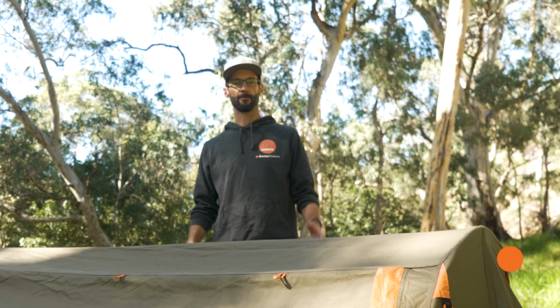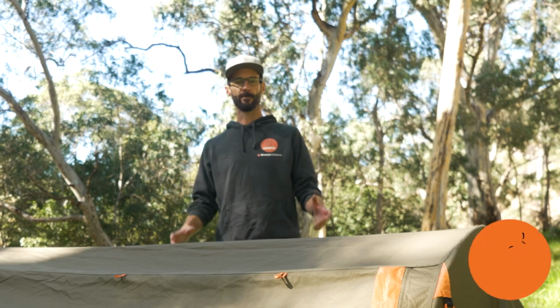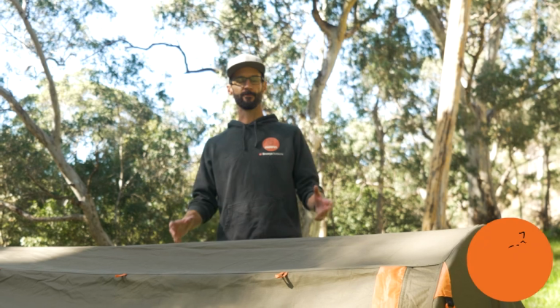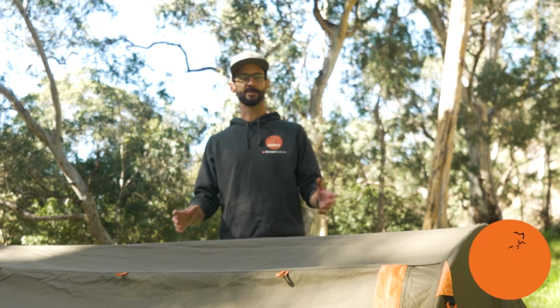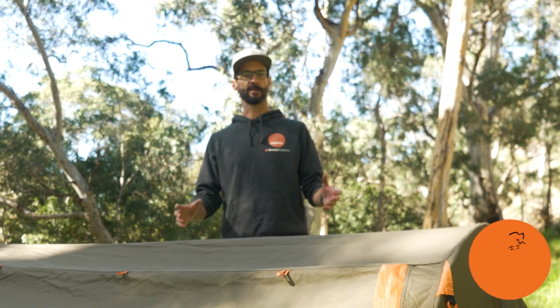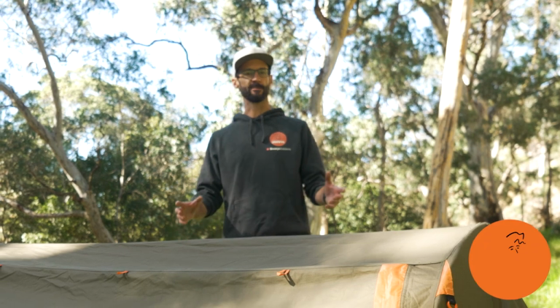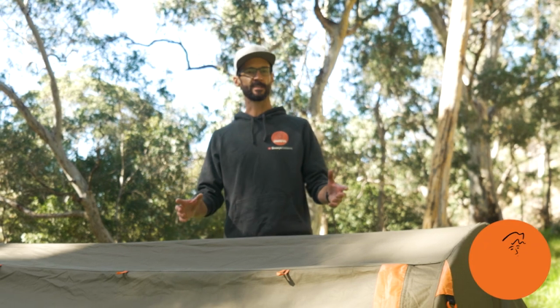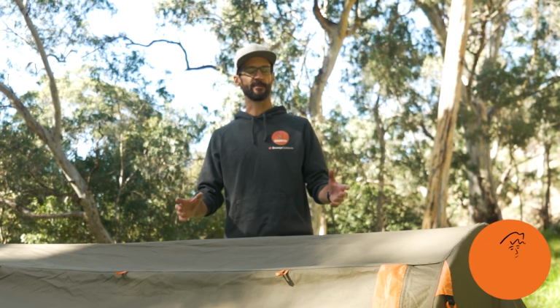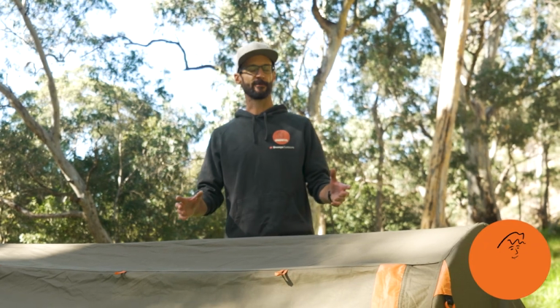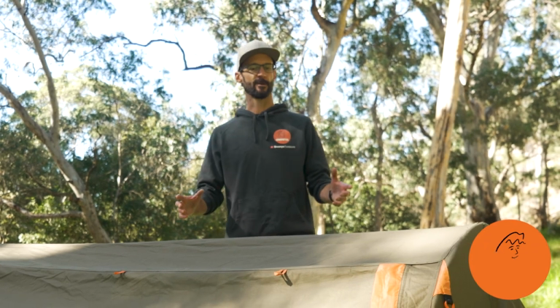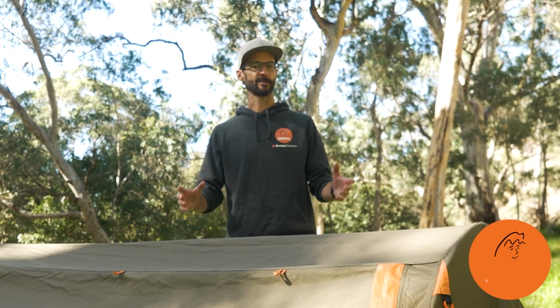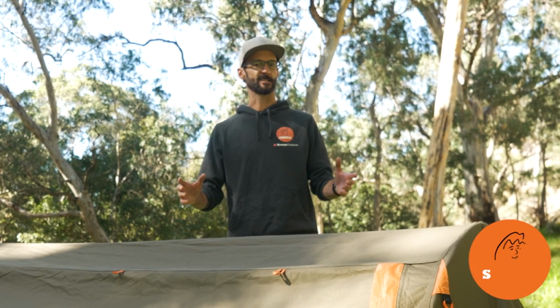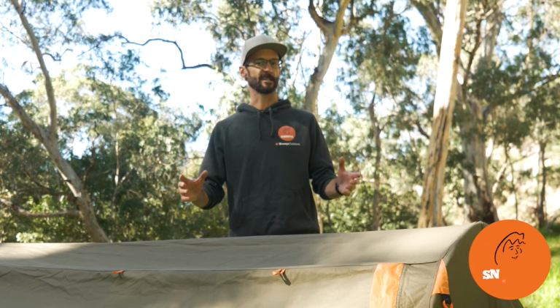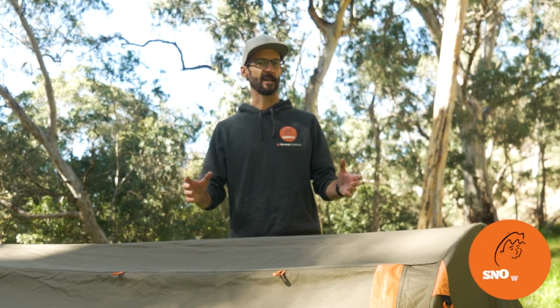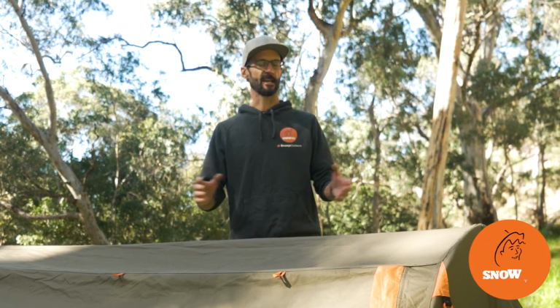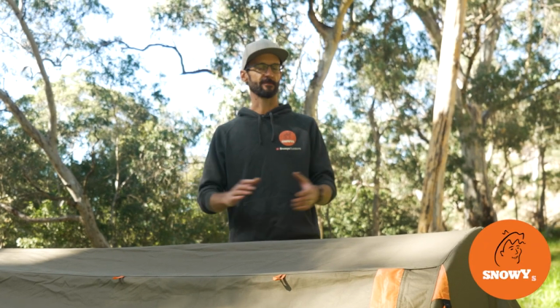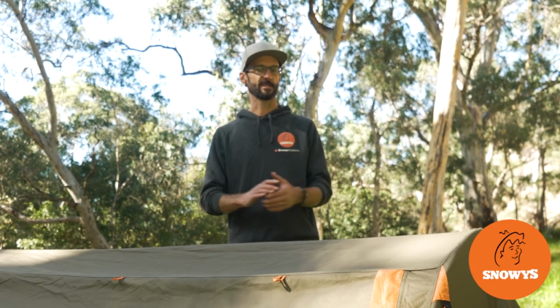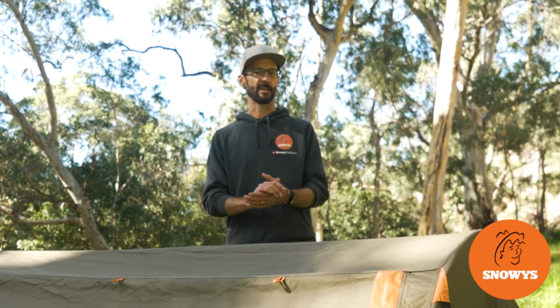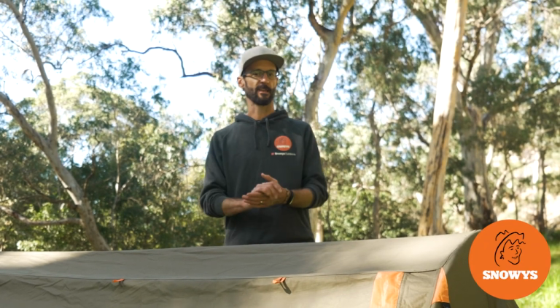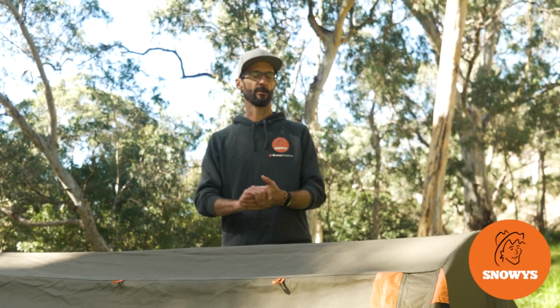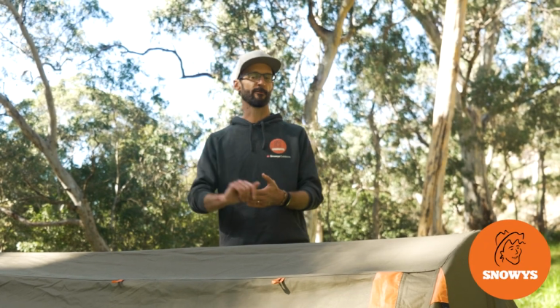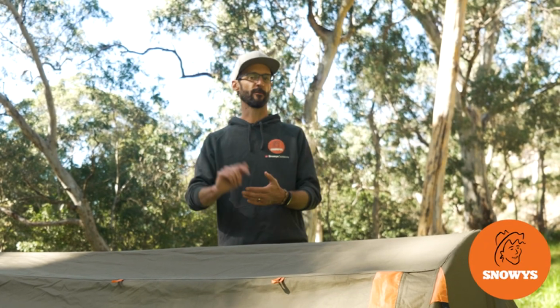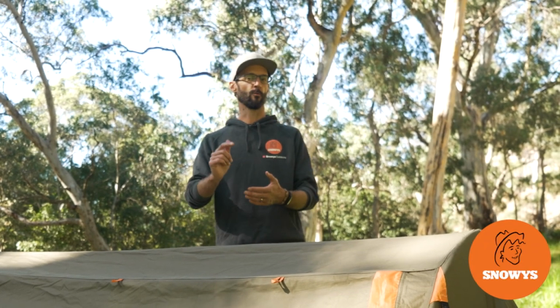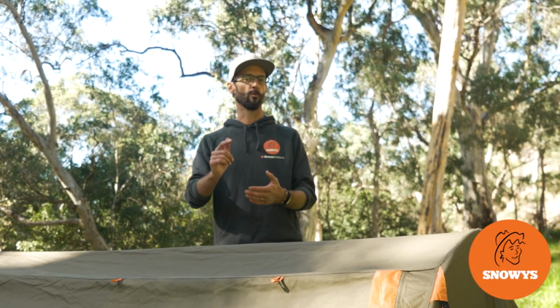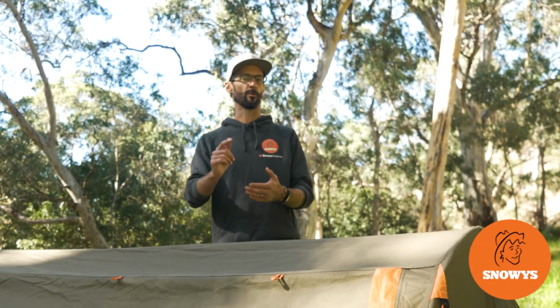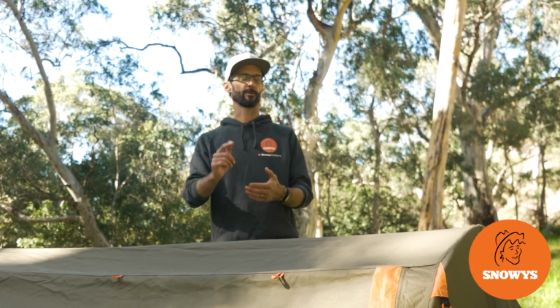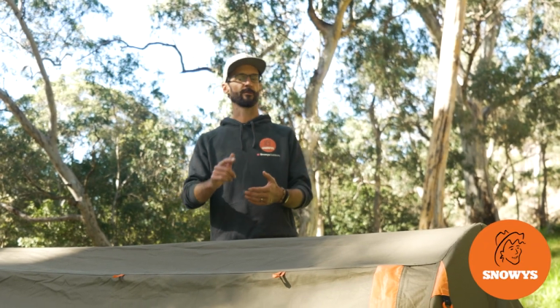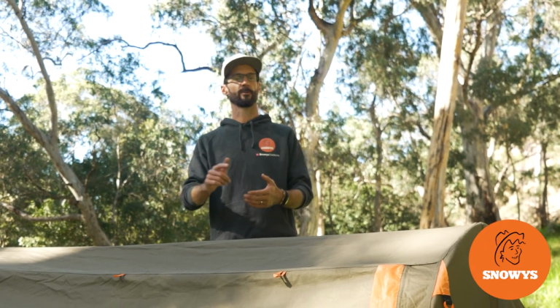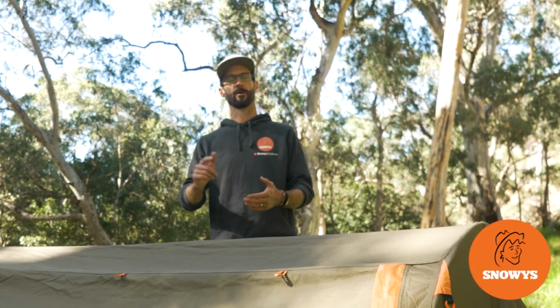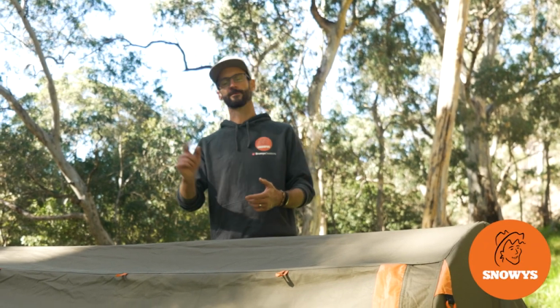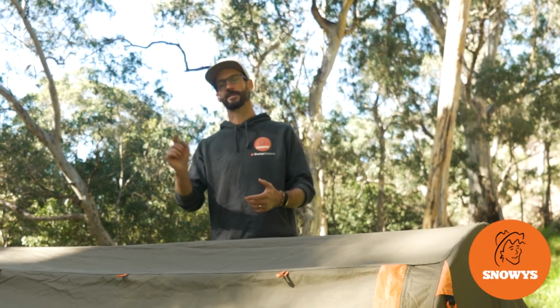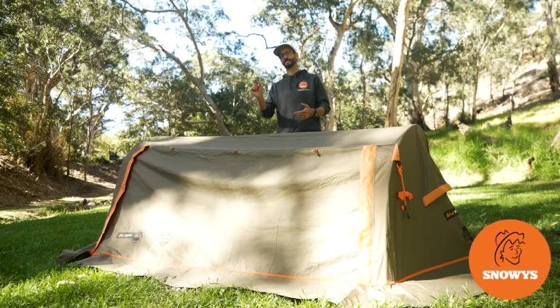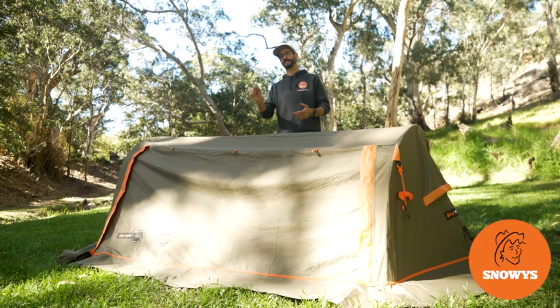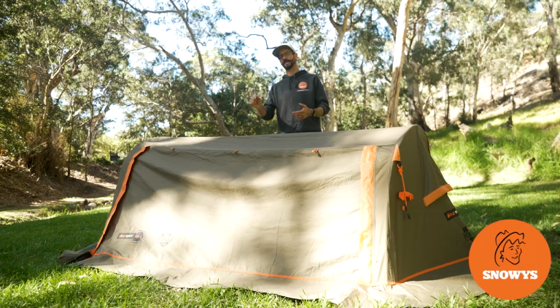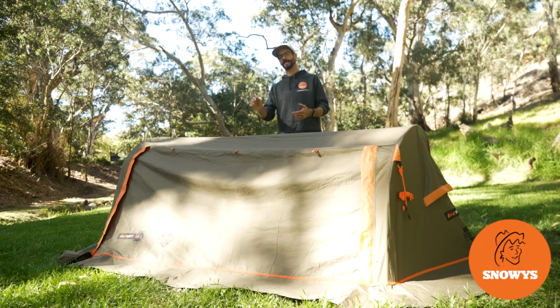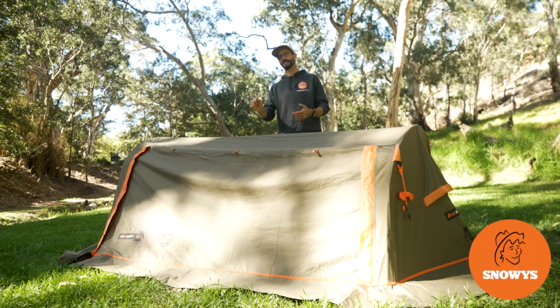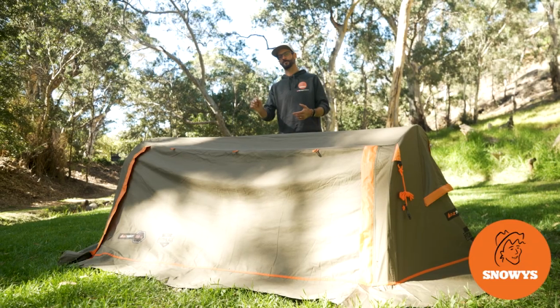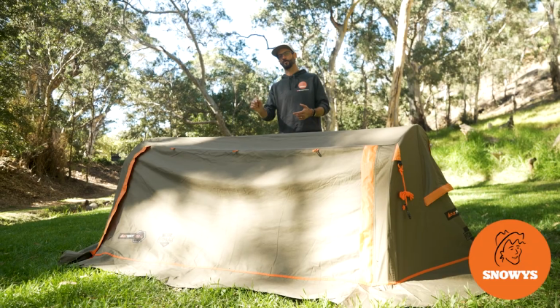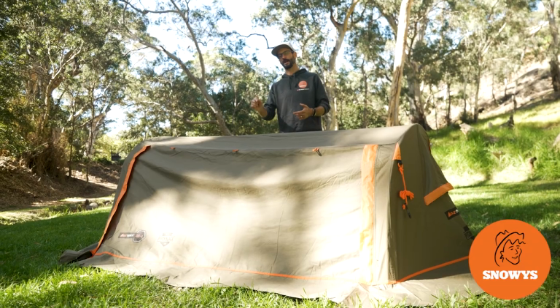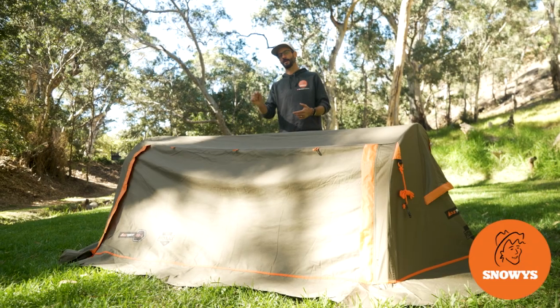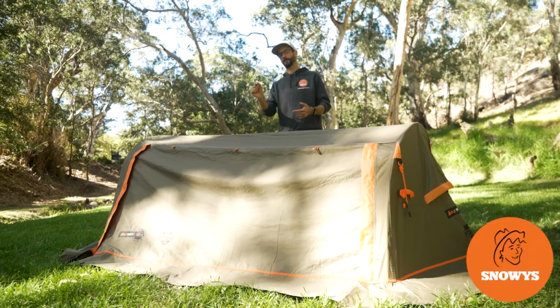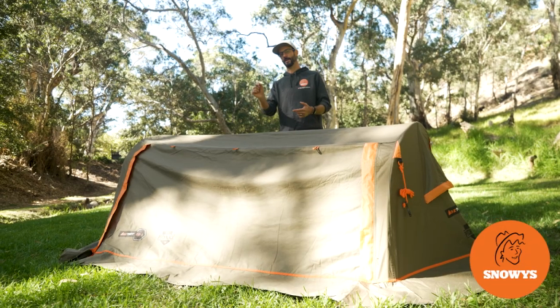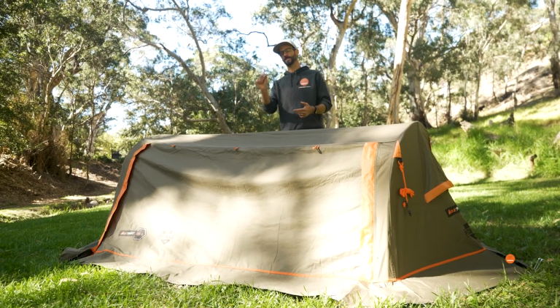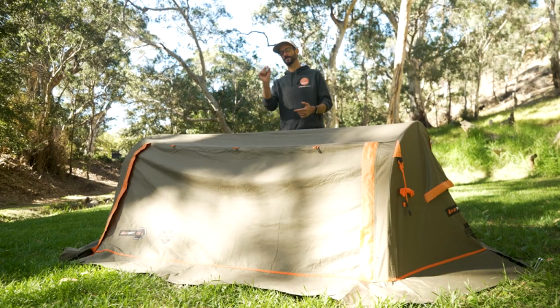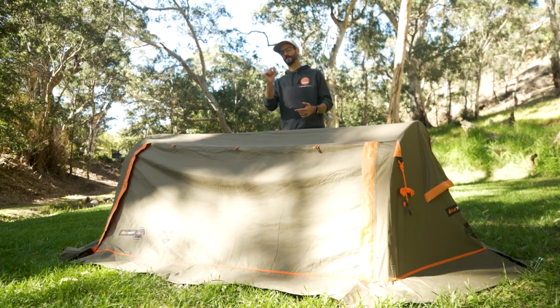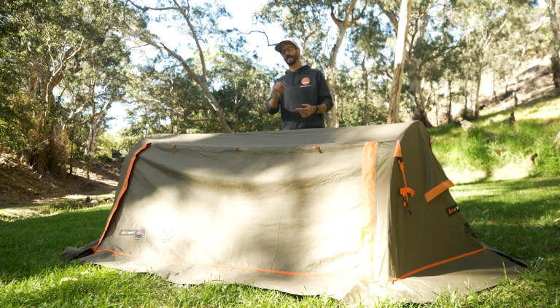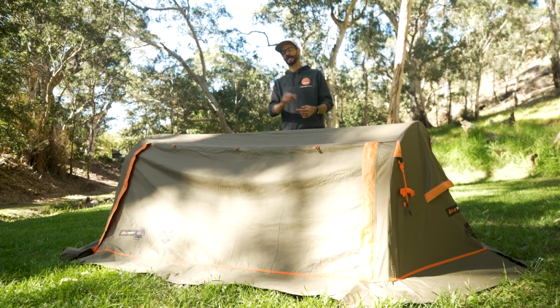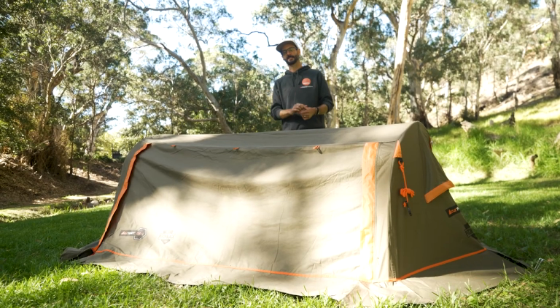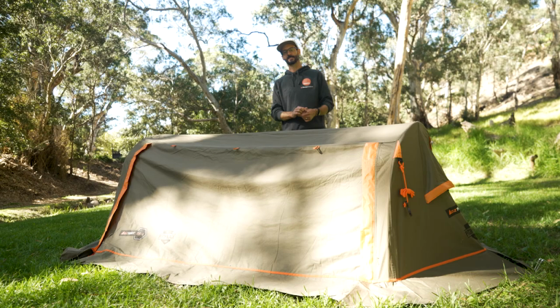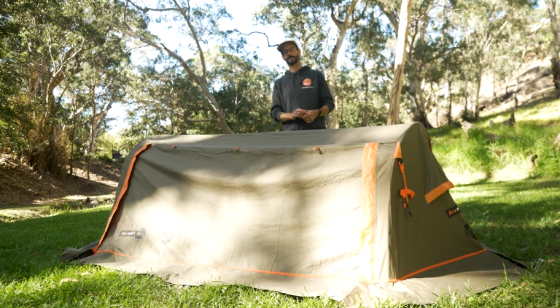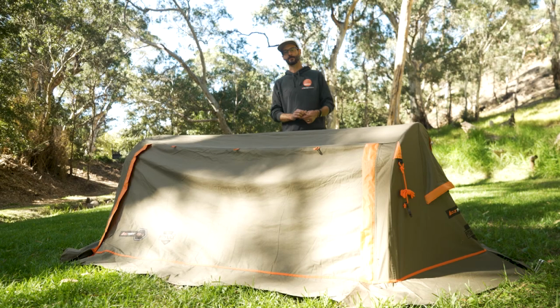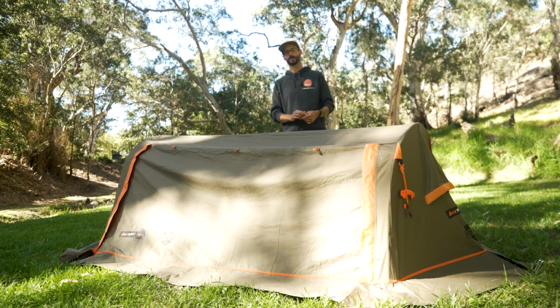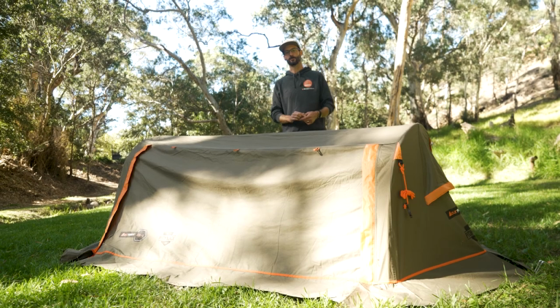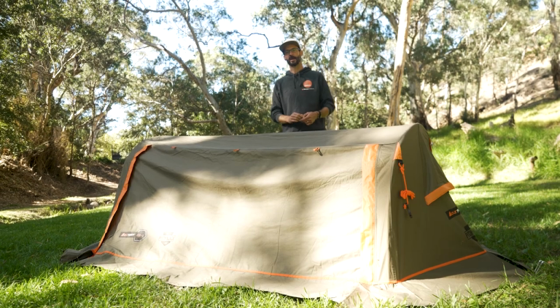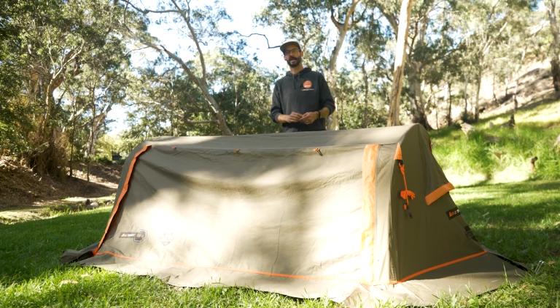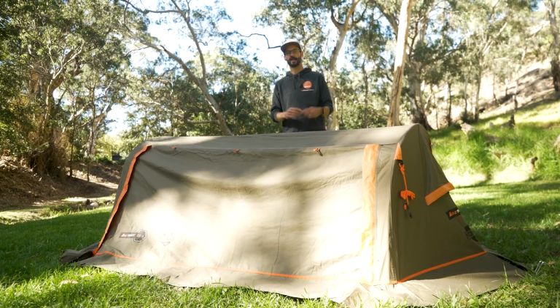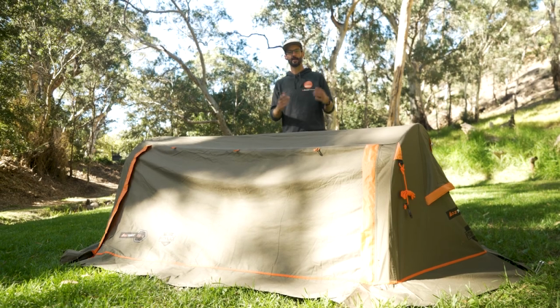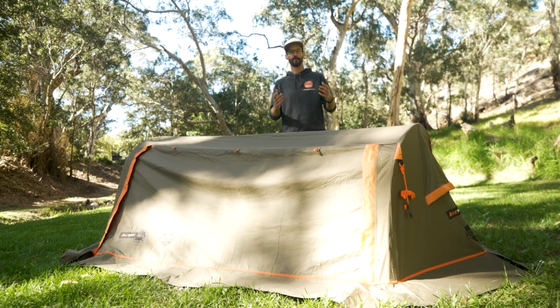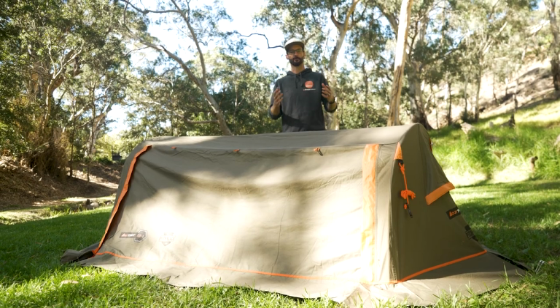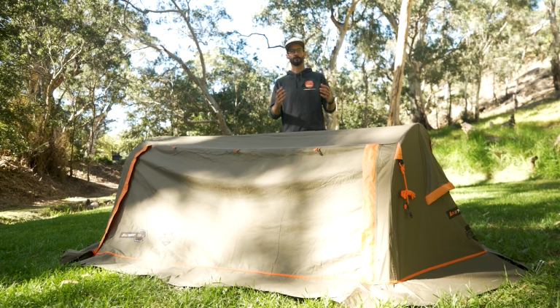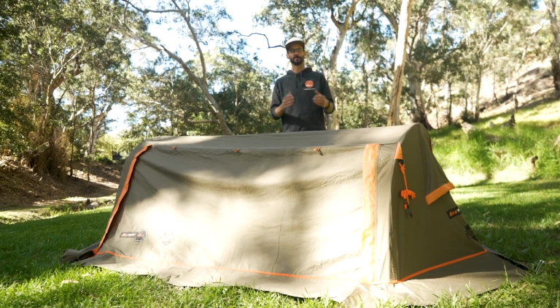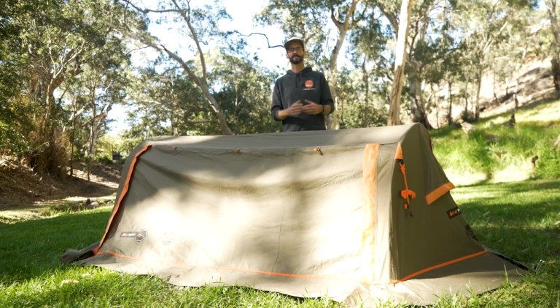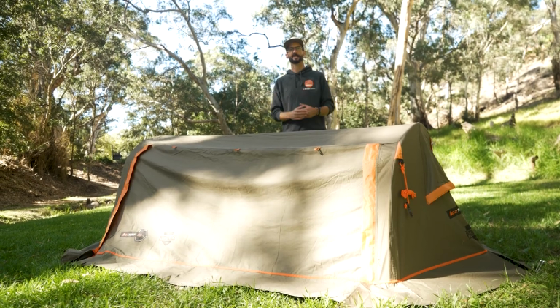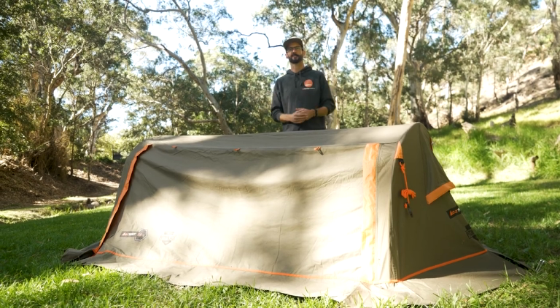Ben from Snowys here, folks. Today, I'm taking you for a walkthrough of the DS1 Pitch Black Single Swag from Oztent.